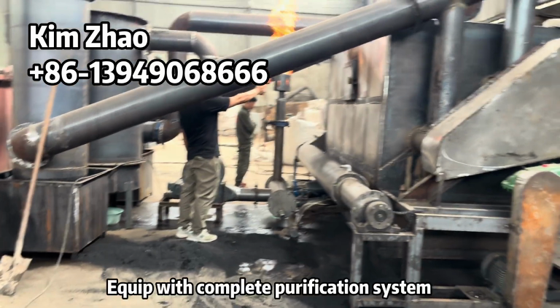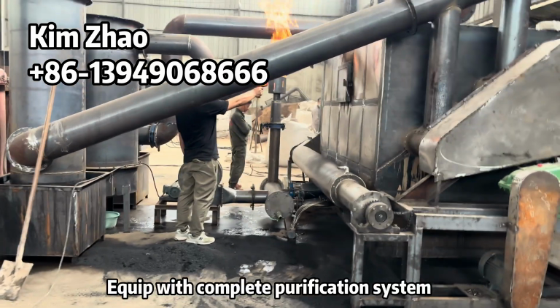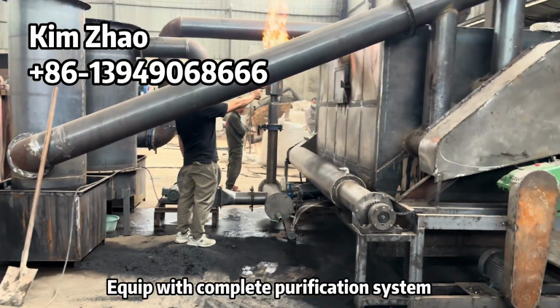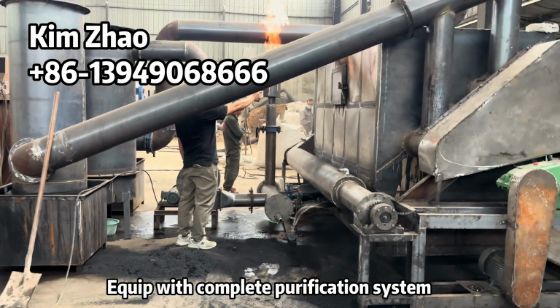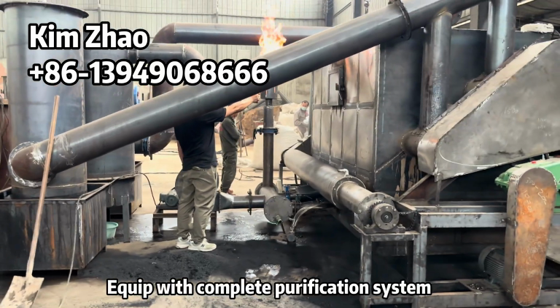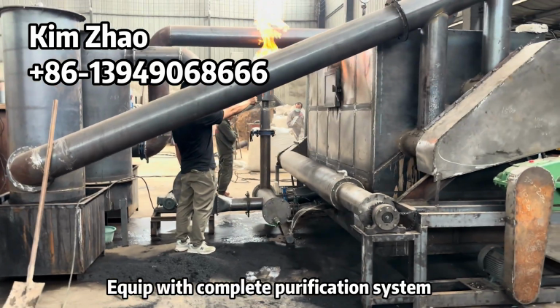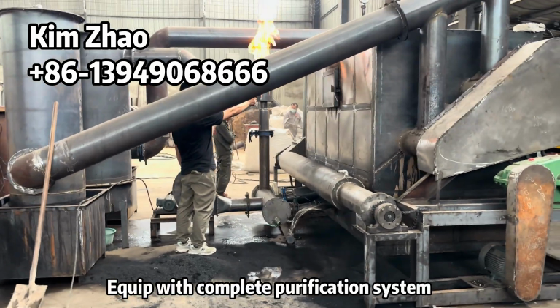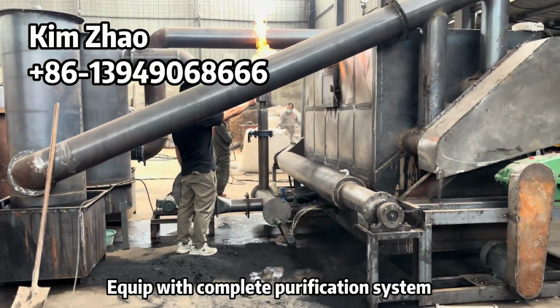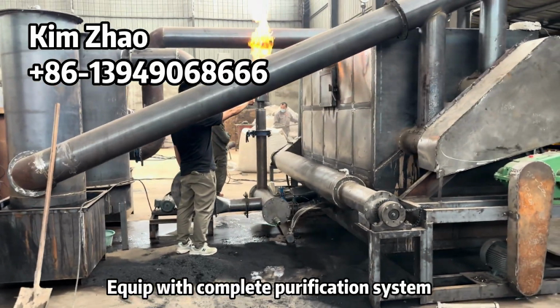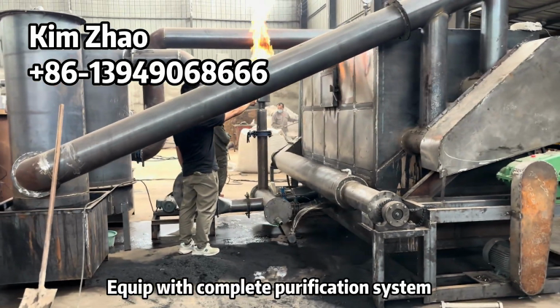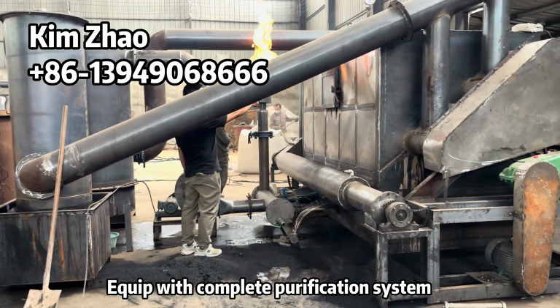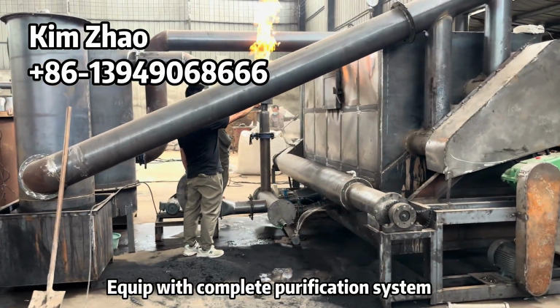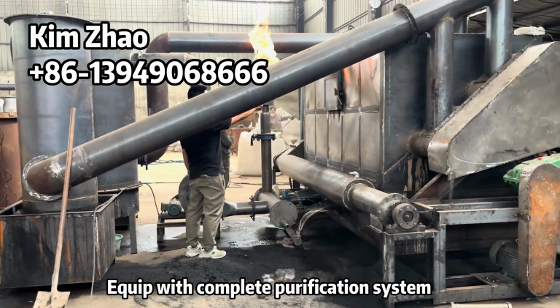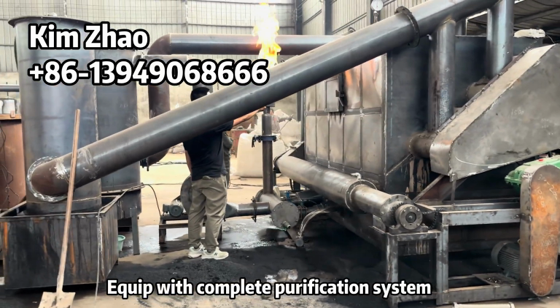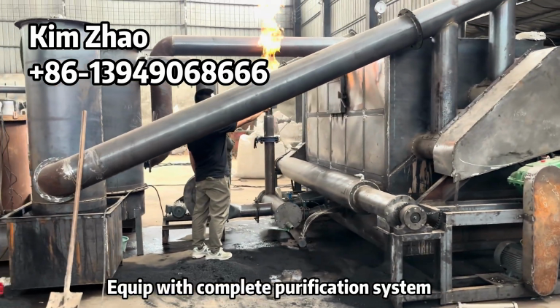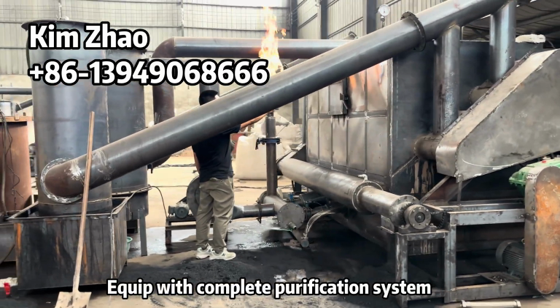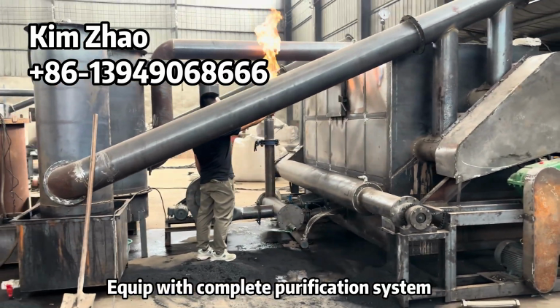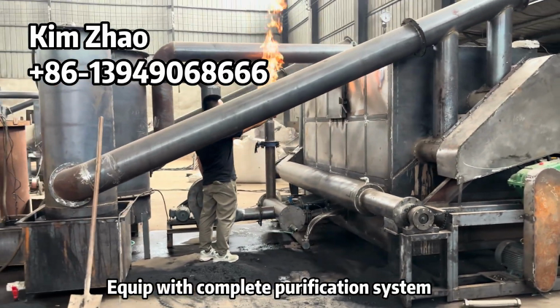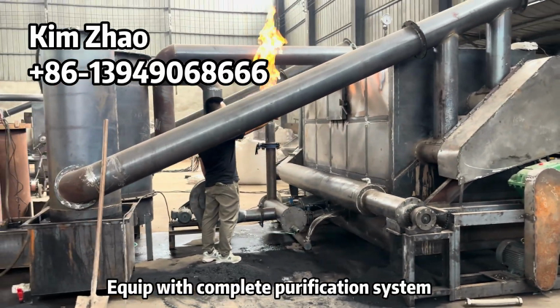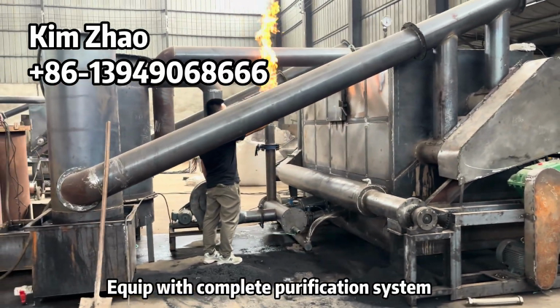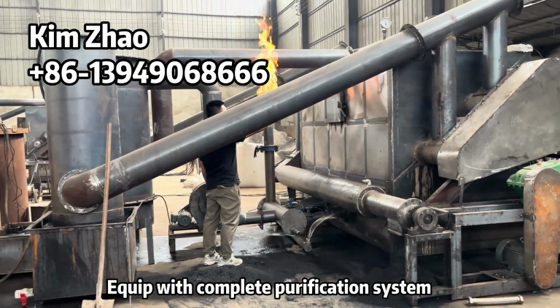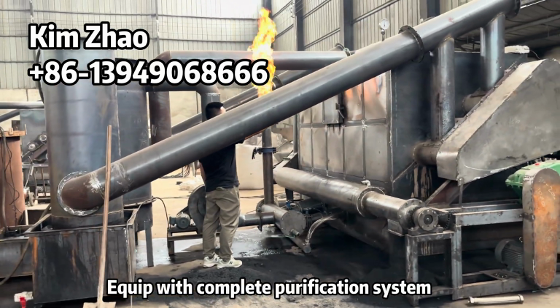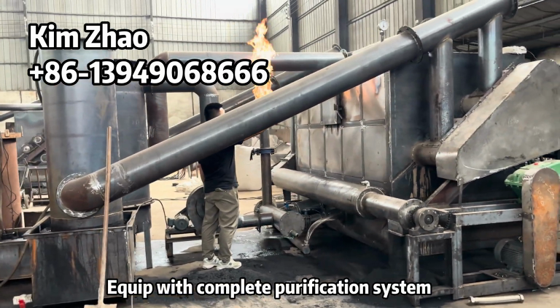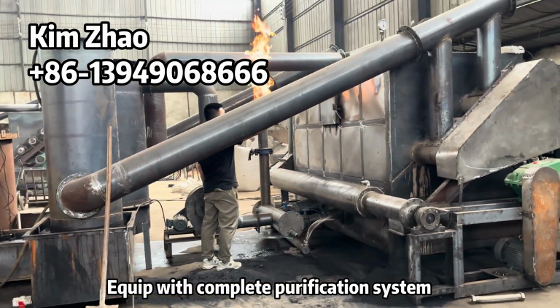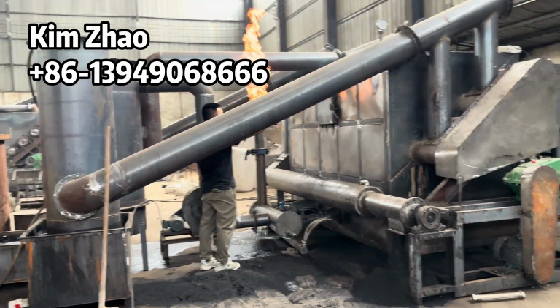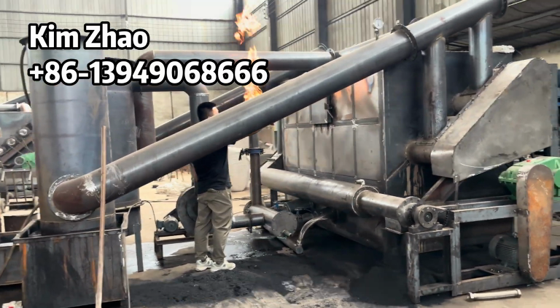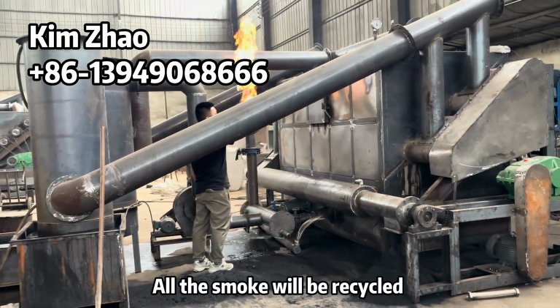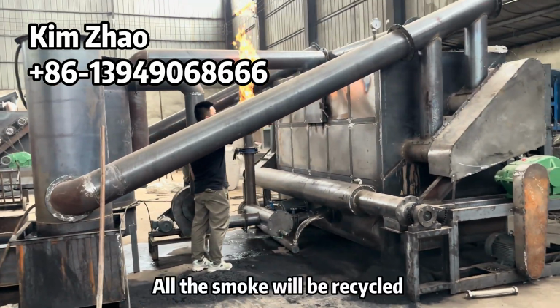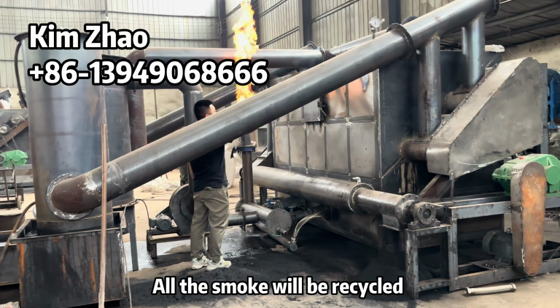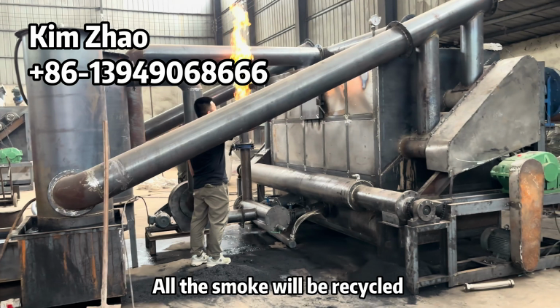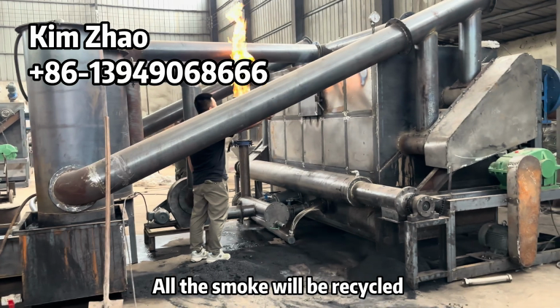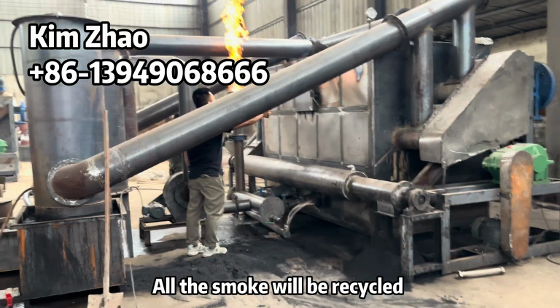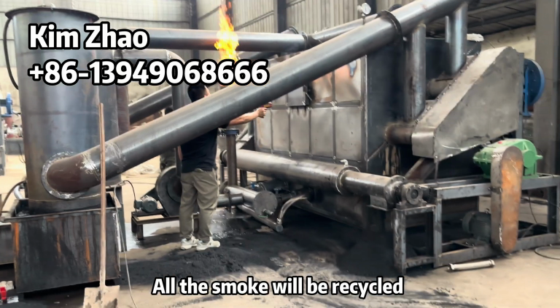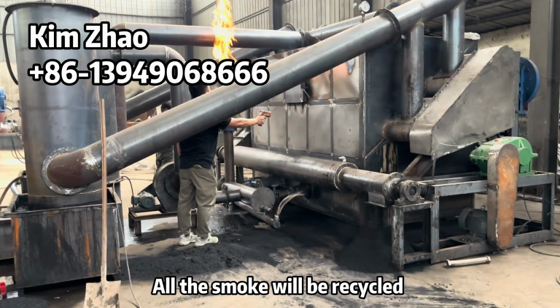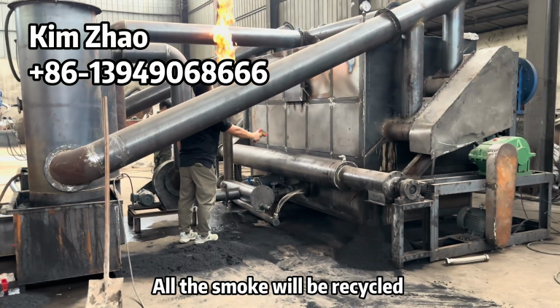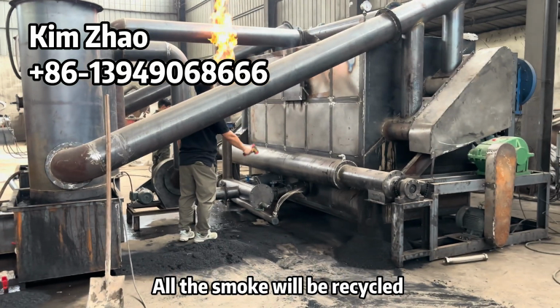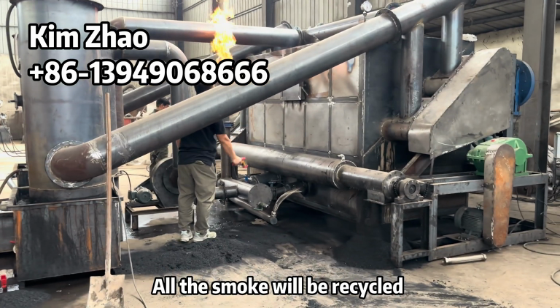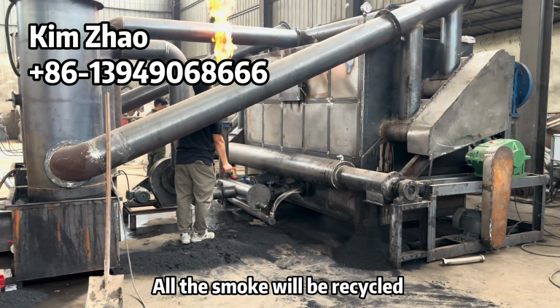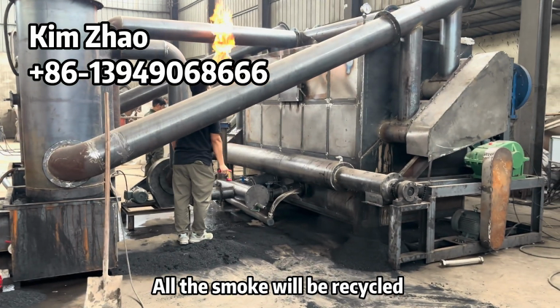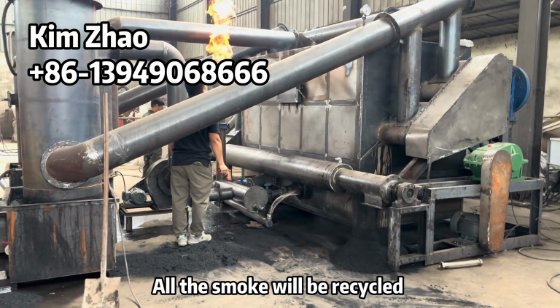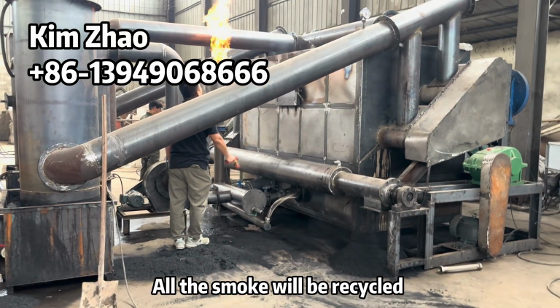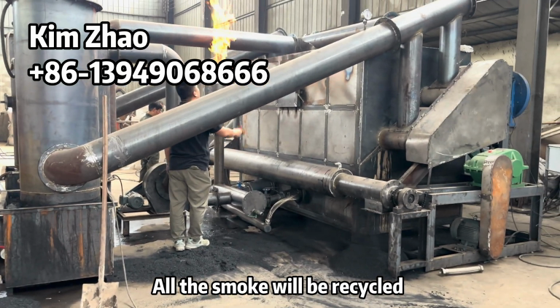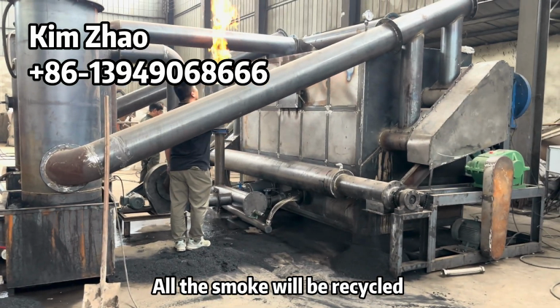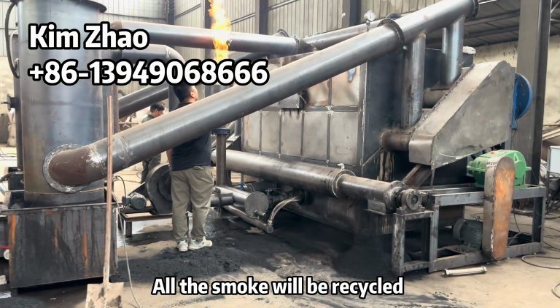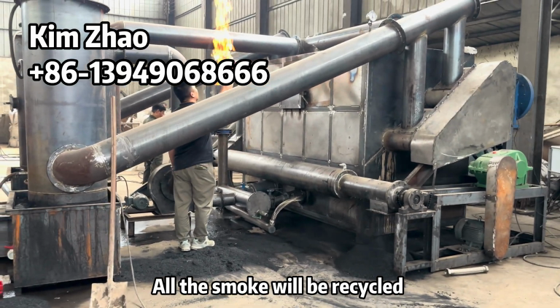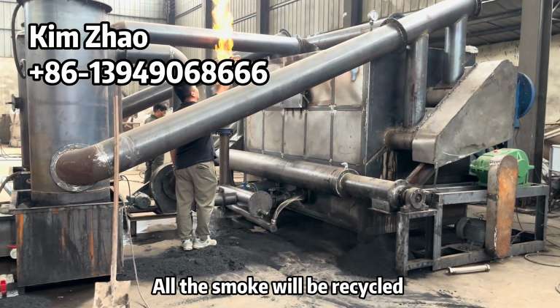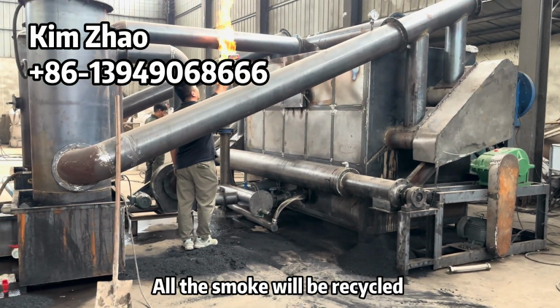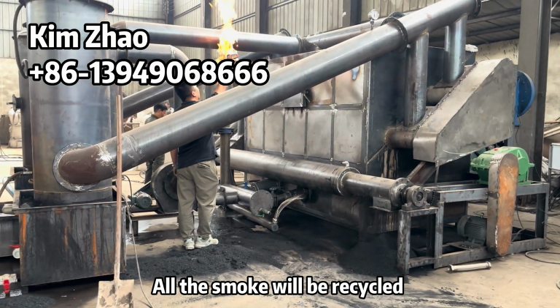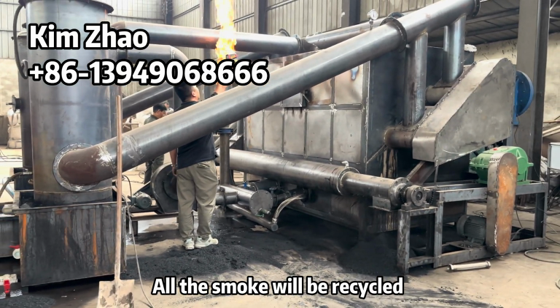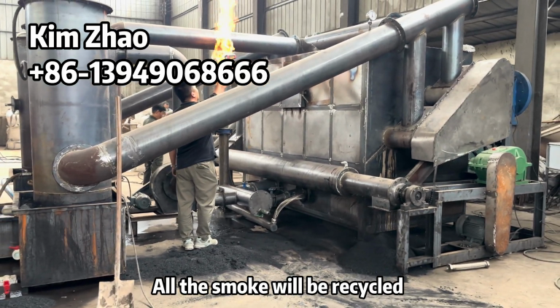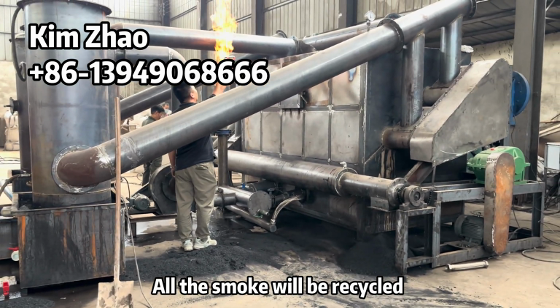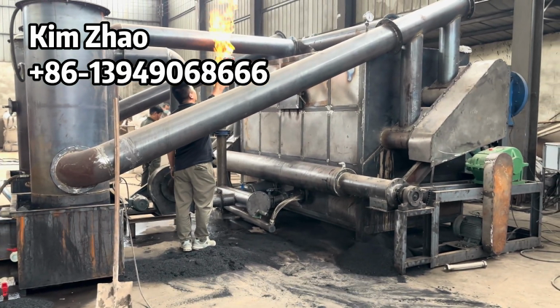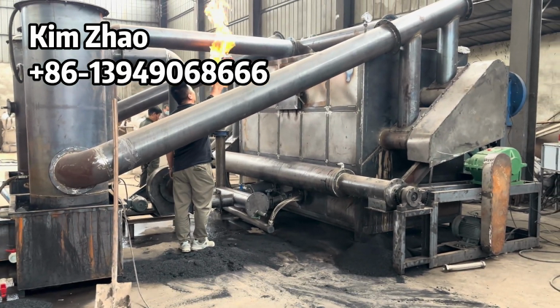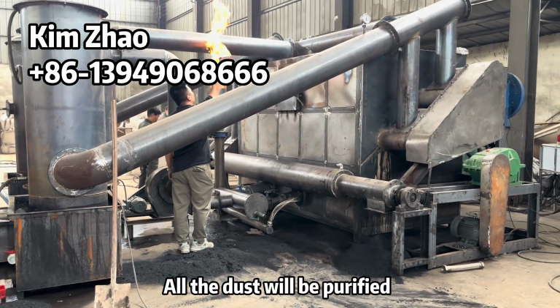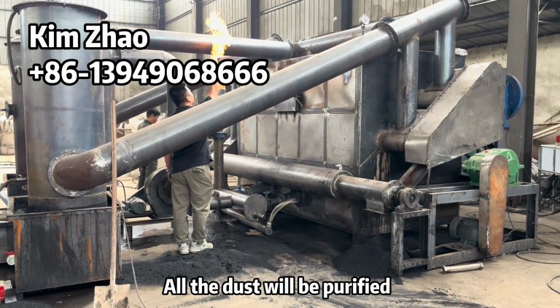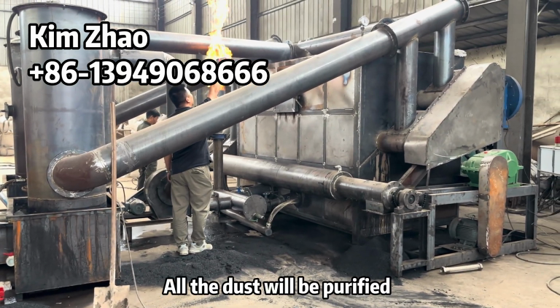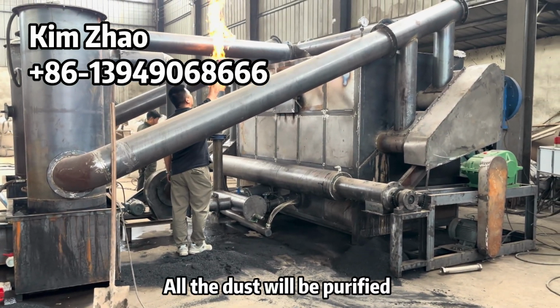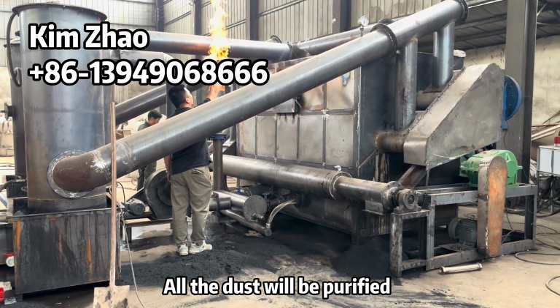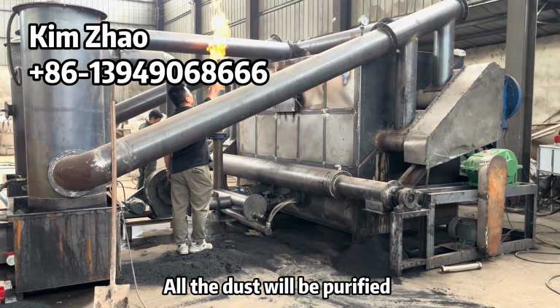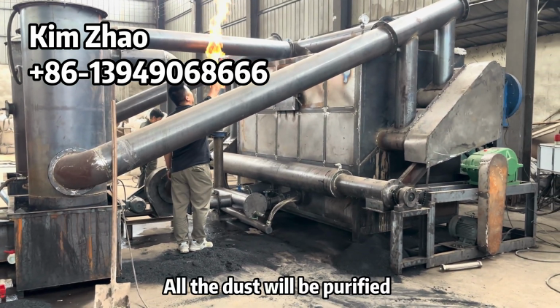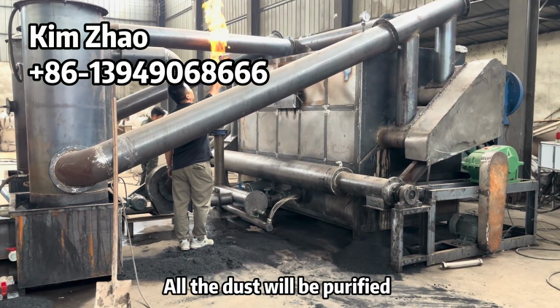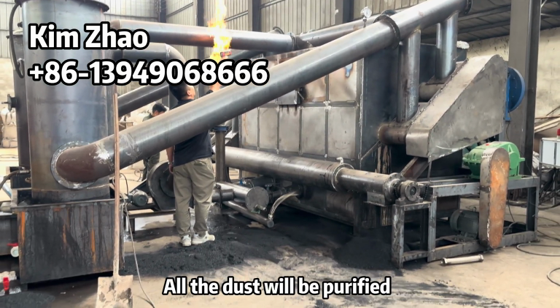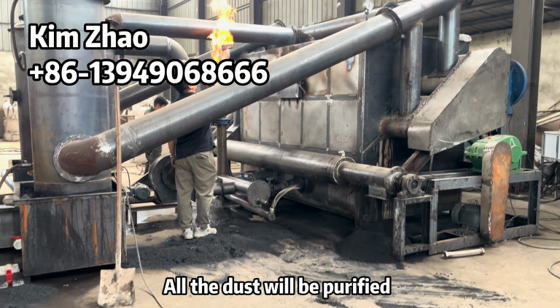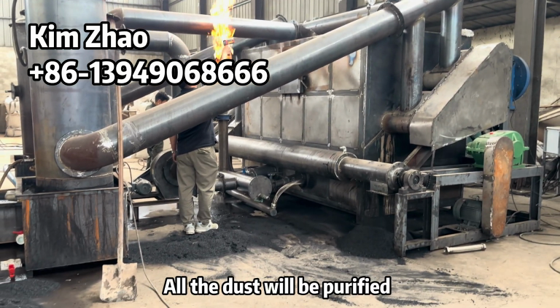Equipped with complete purification system. All the smoke will be recycled. All the dust will be purified.